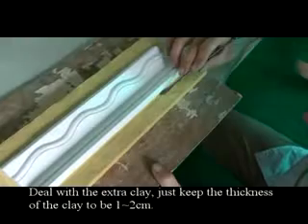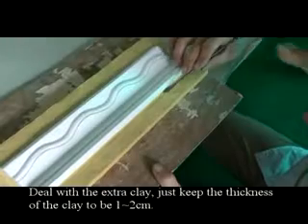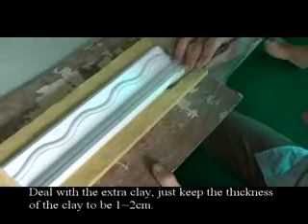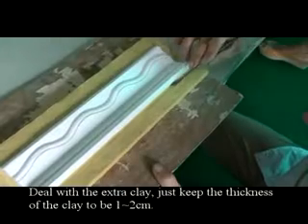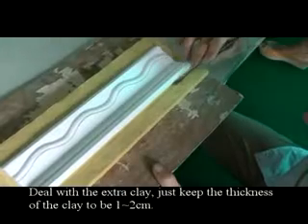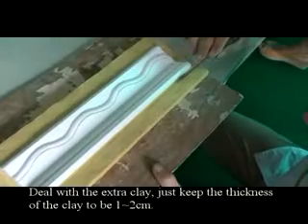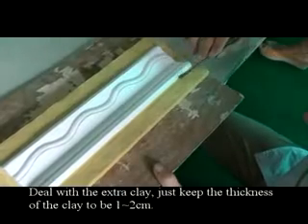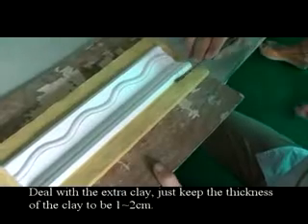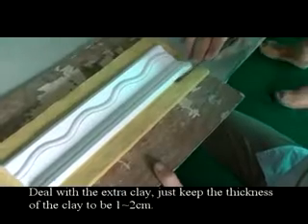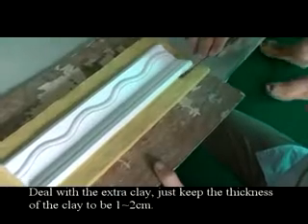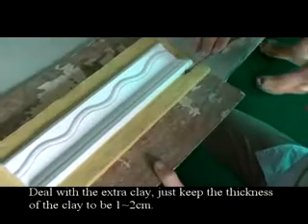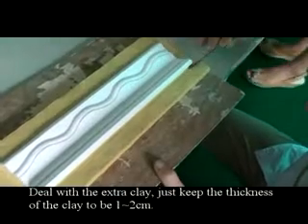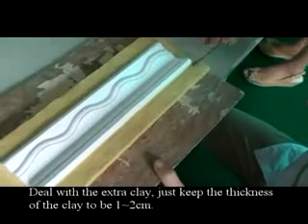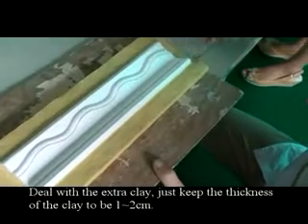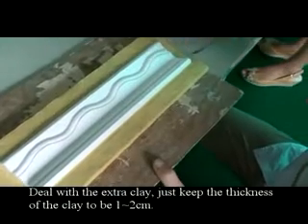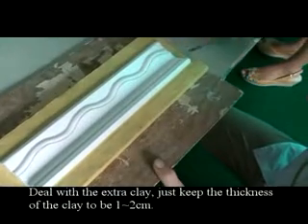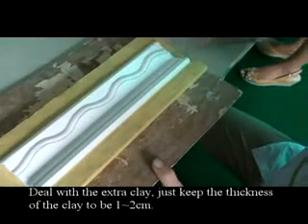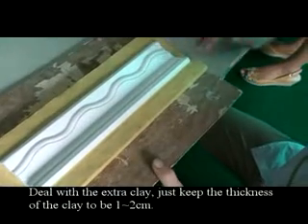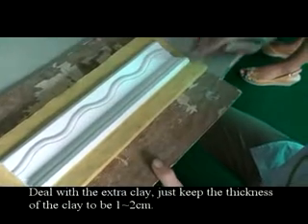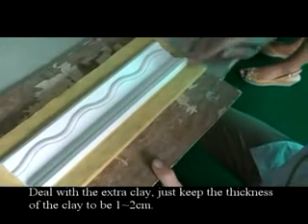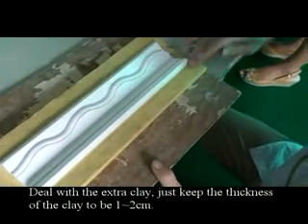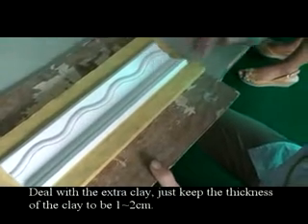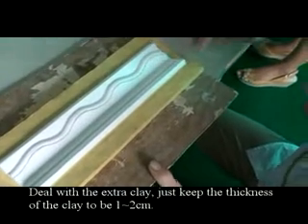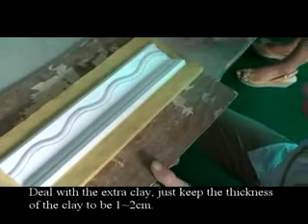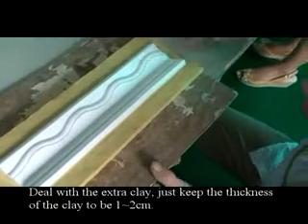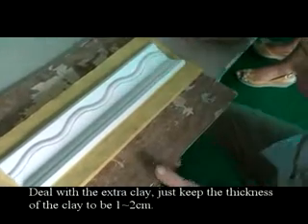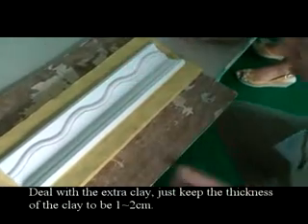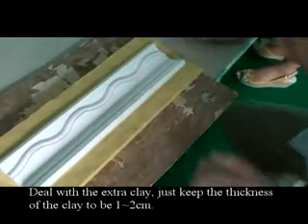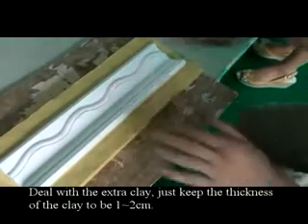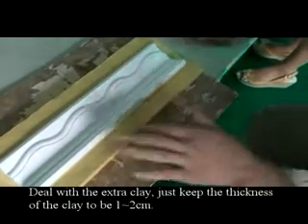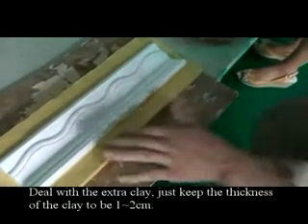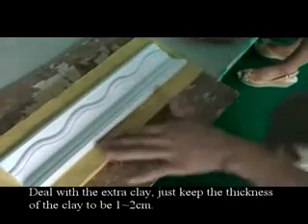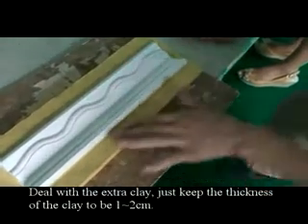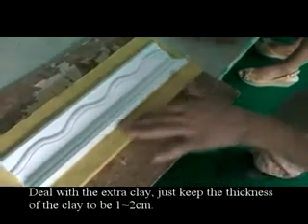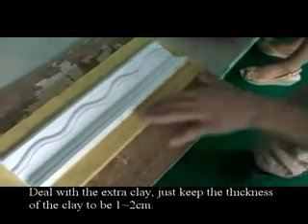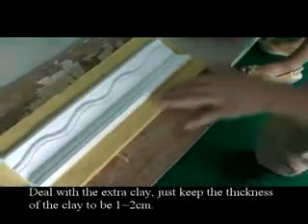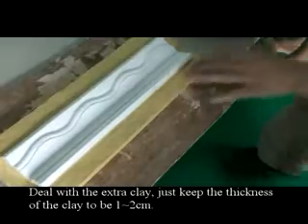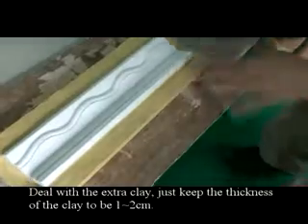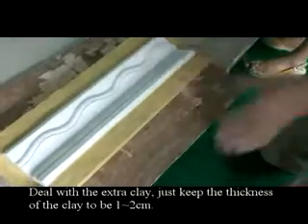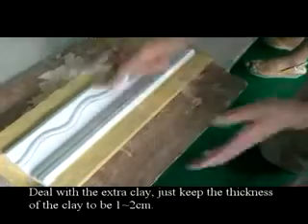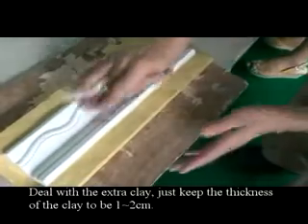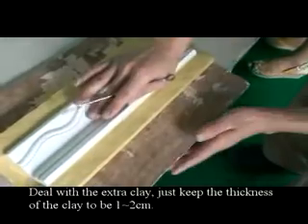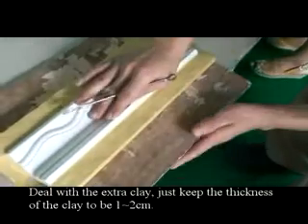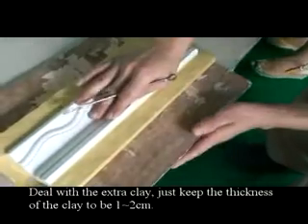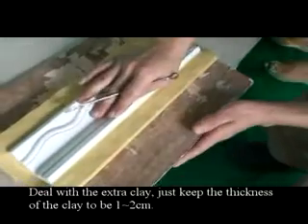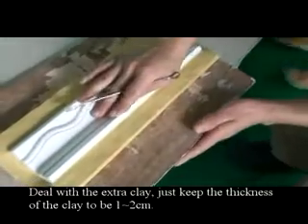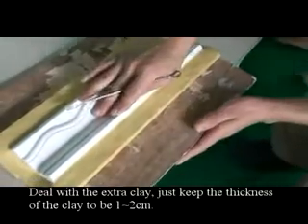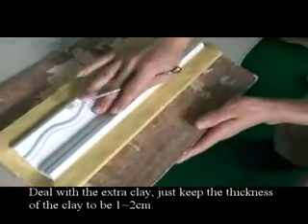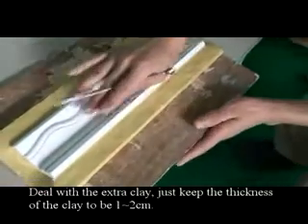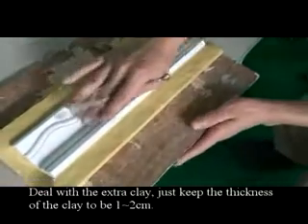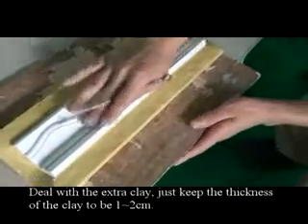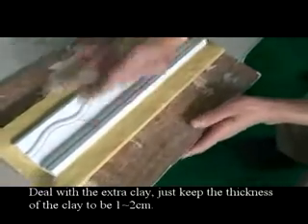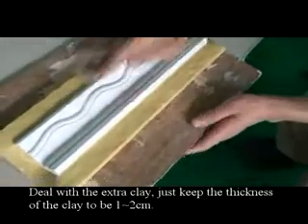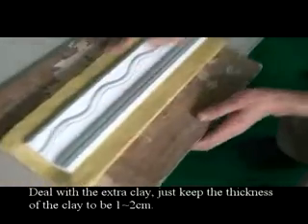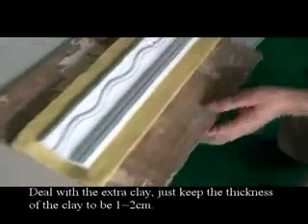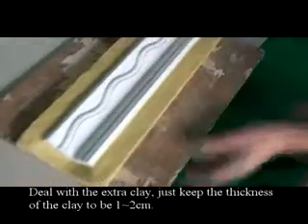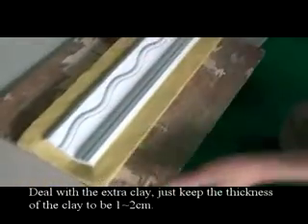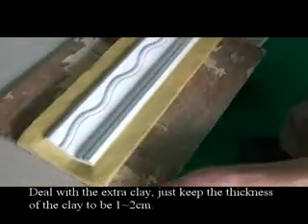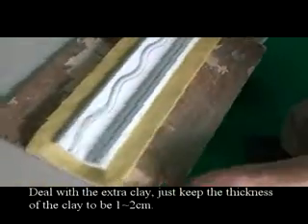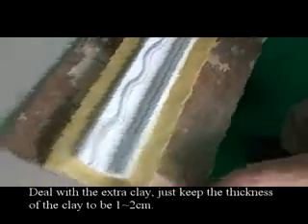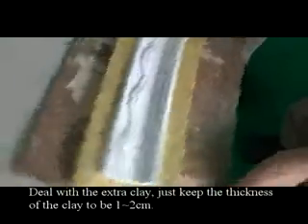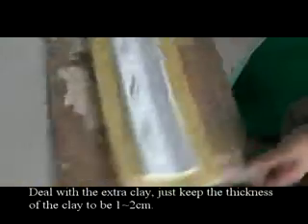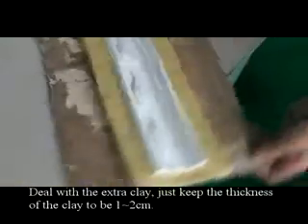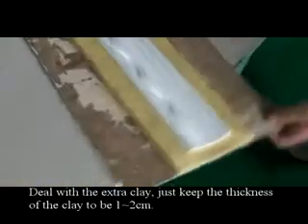Remove the extra clay. Just keep the thickness of the clay to be 1-2cm.